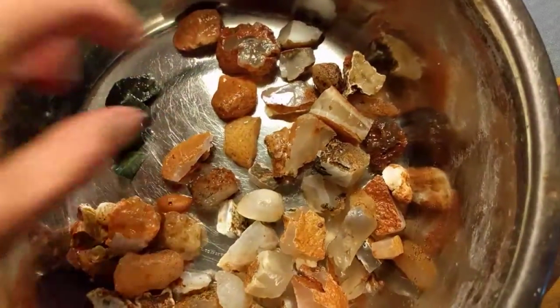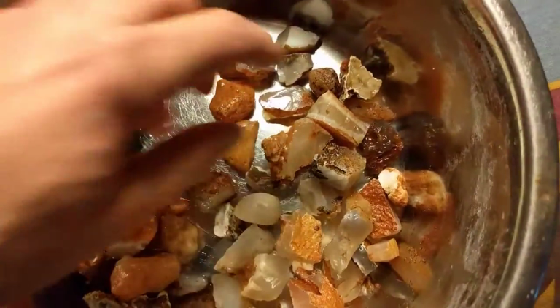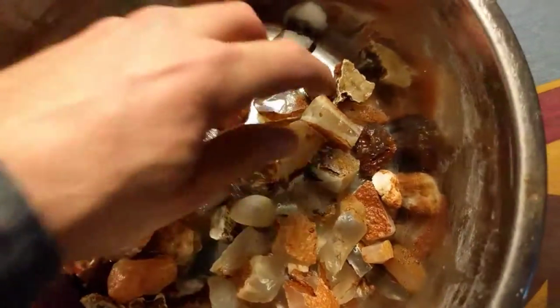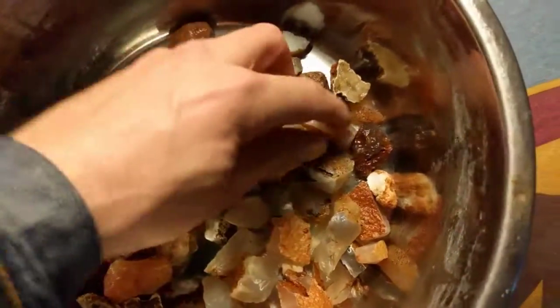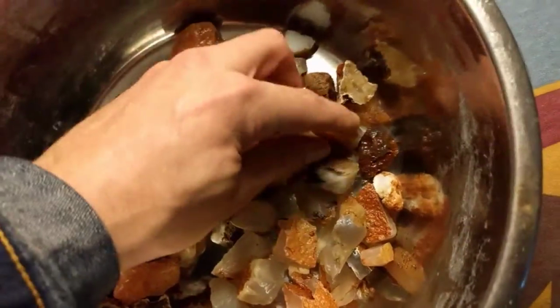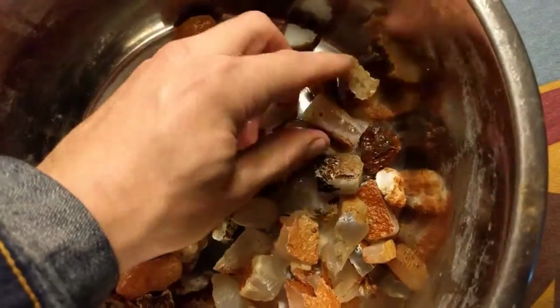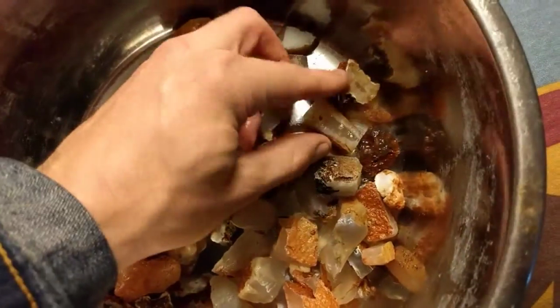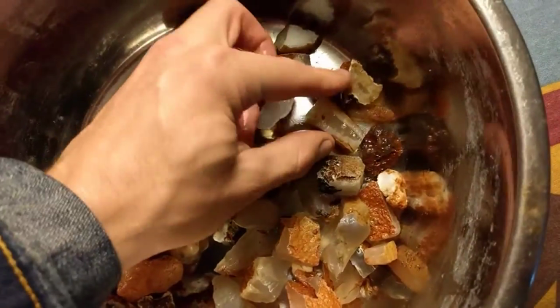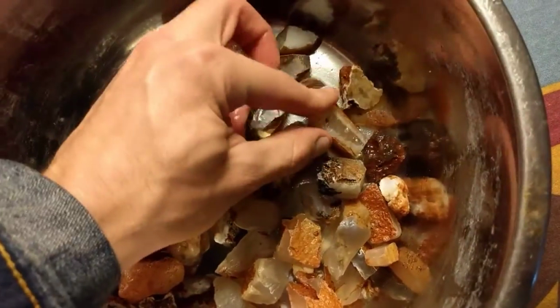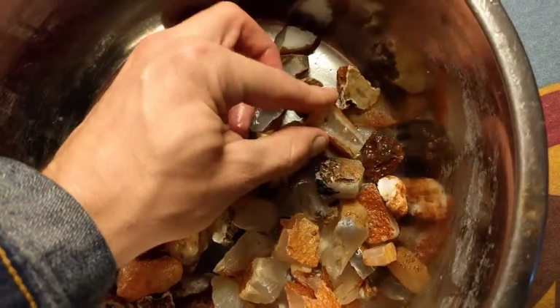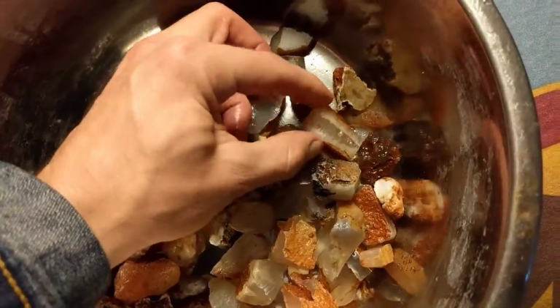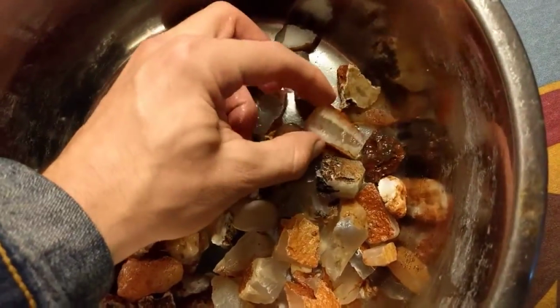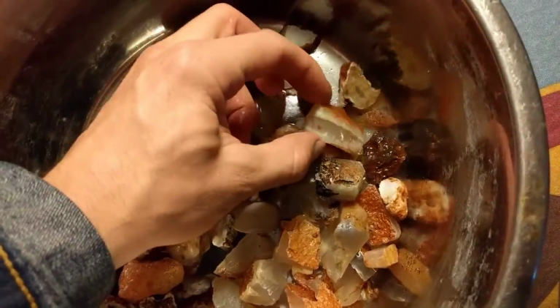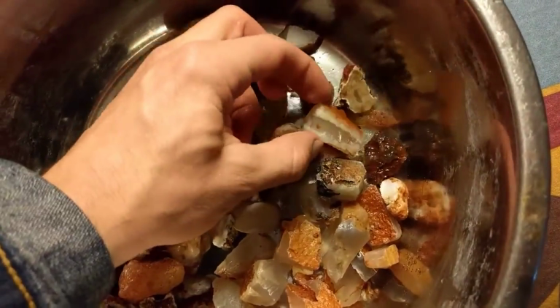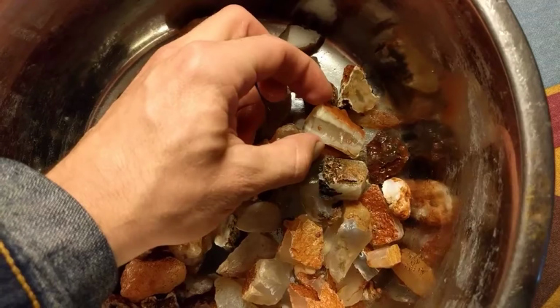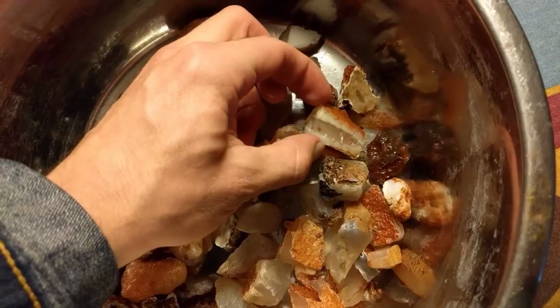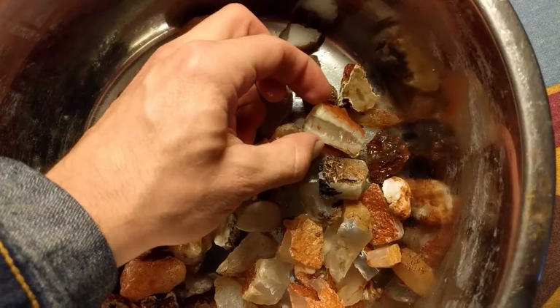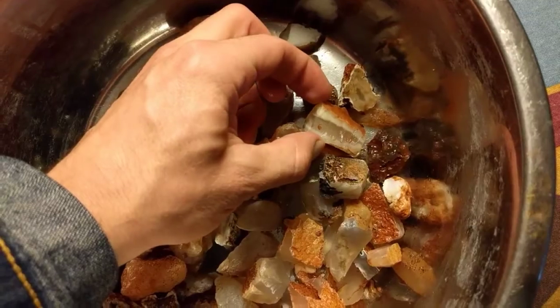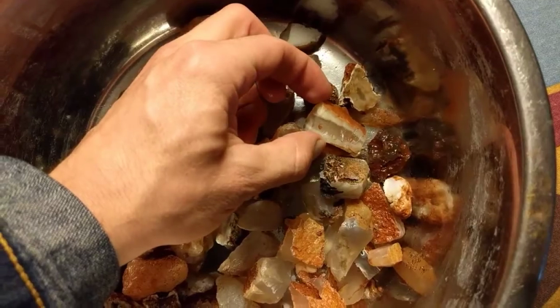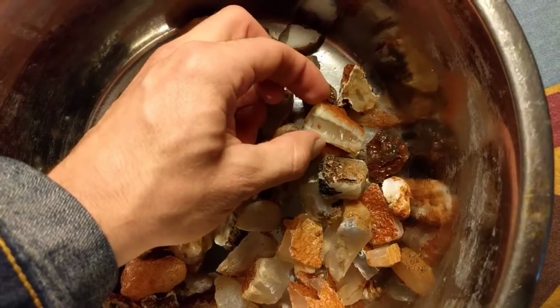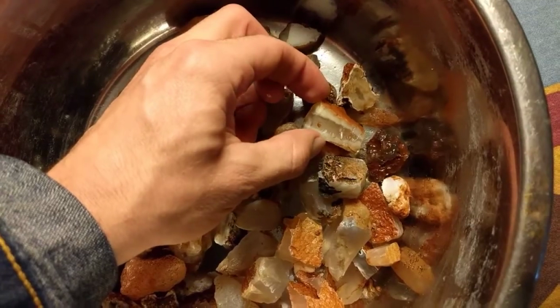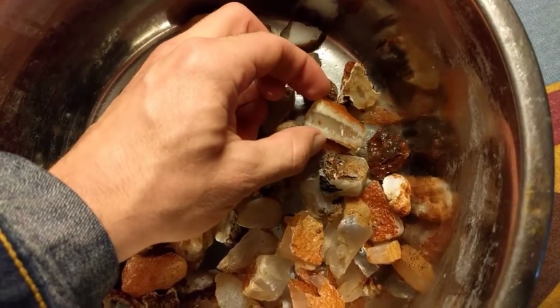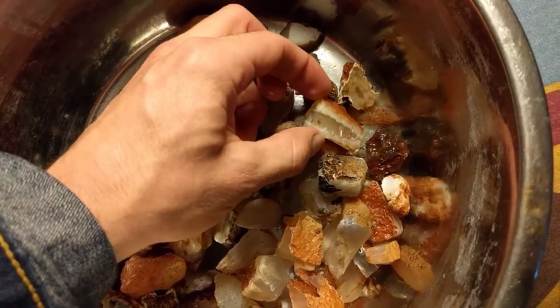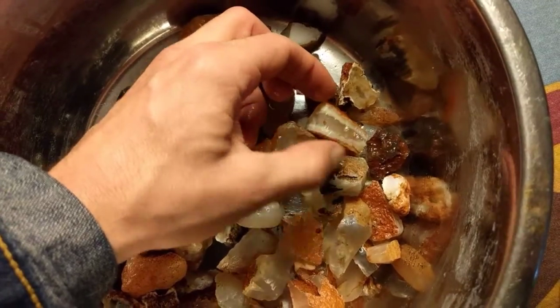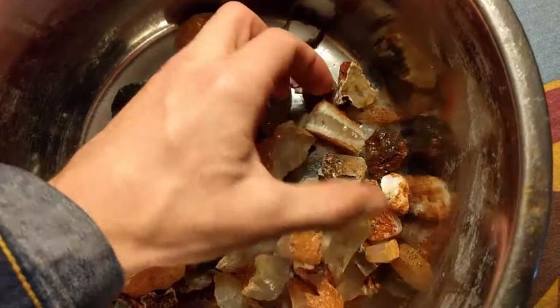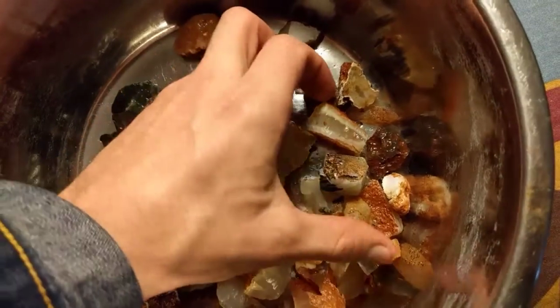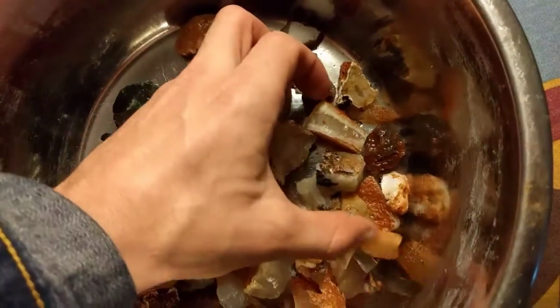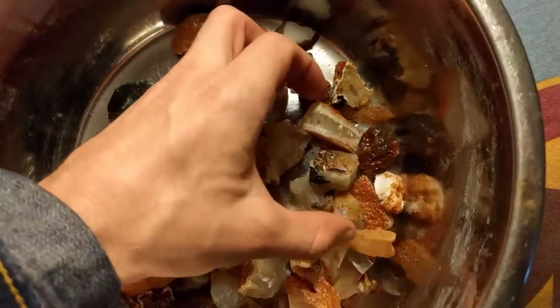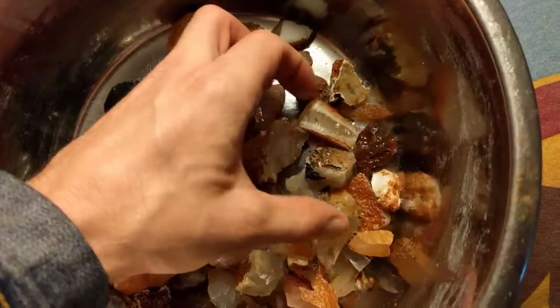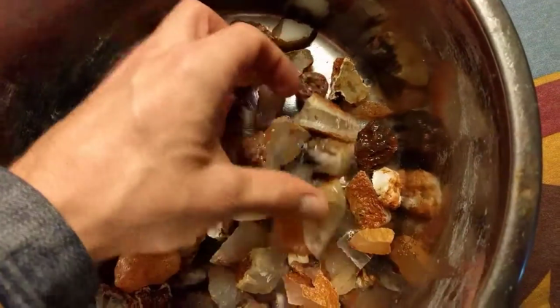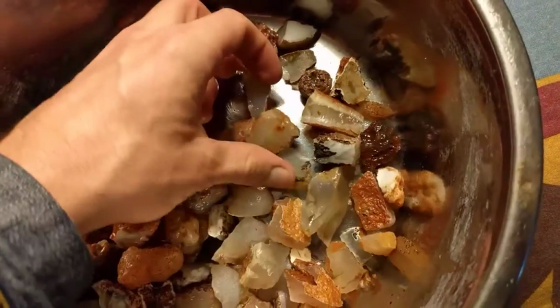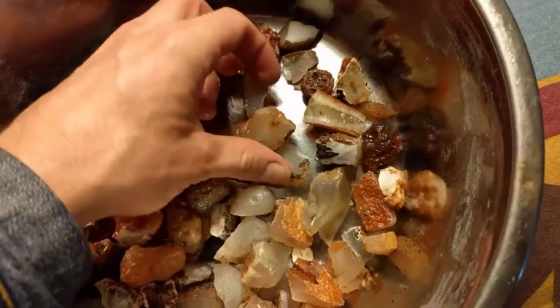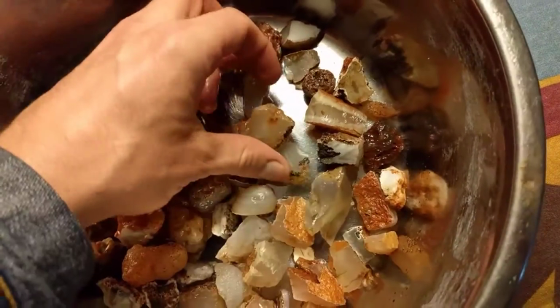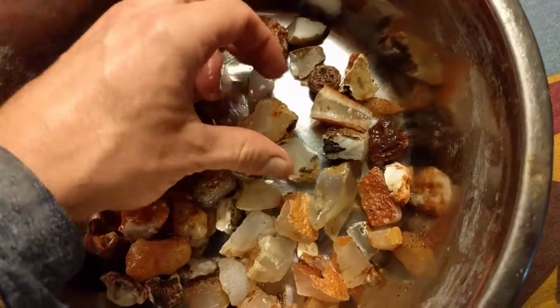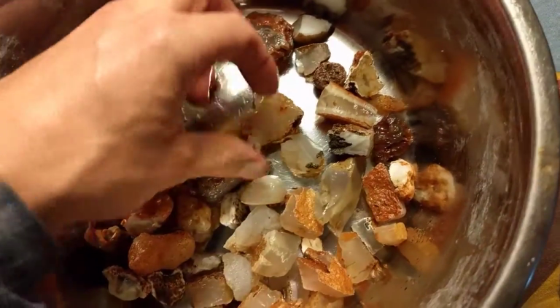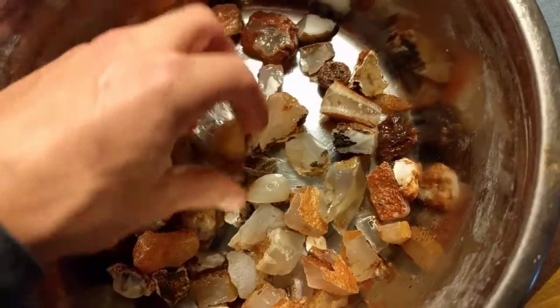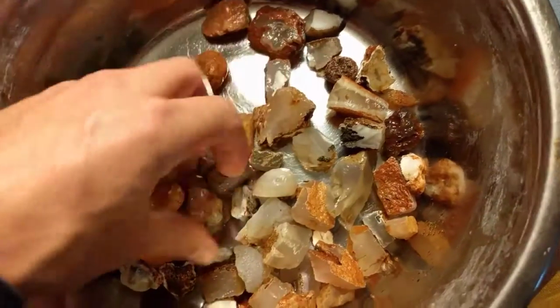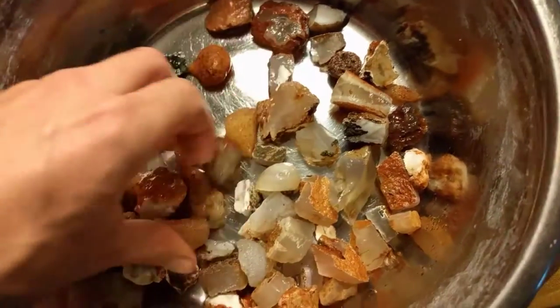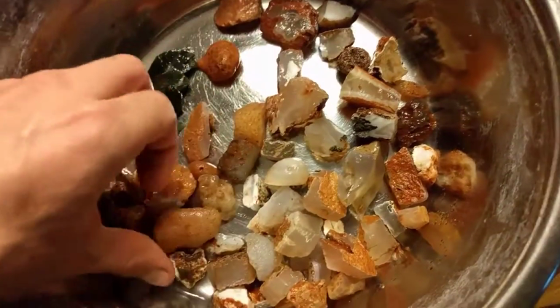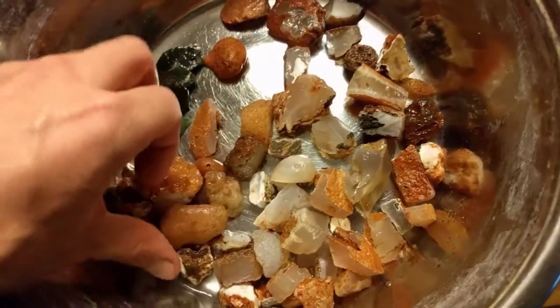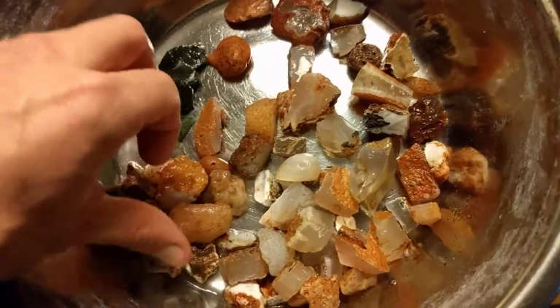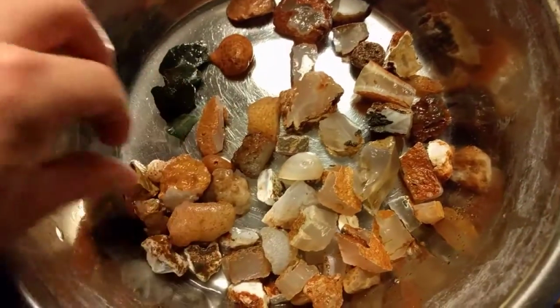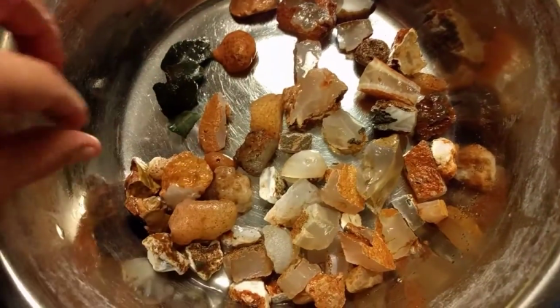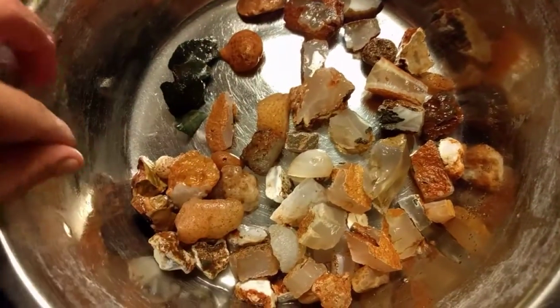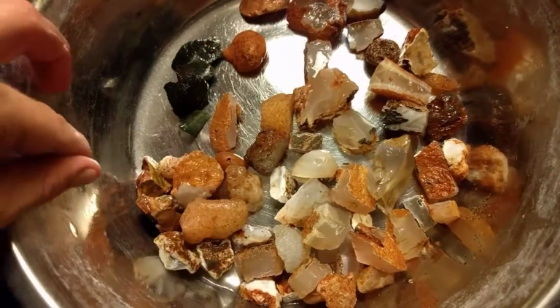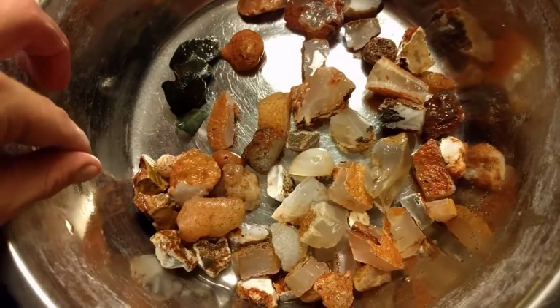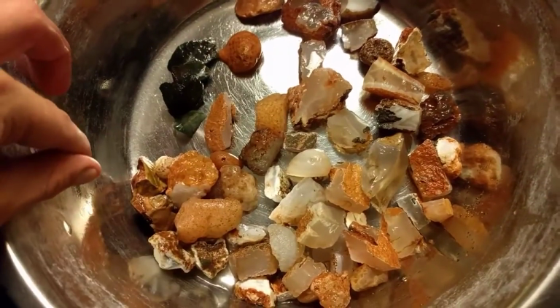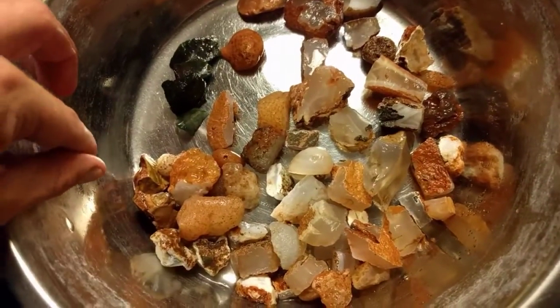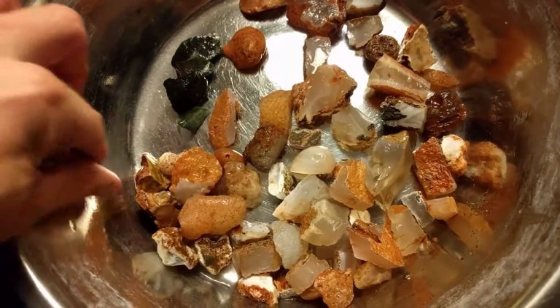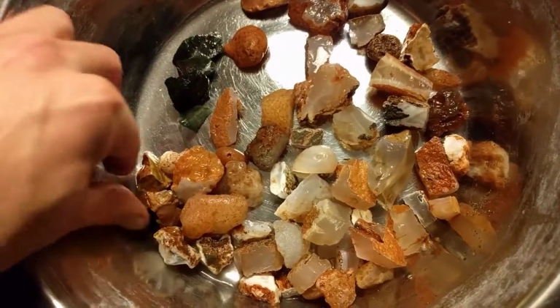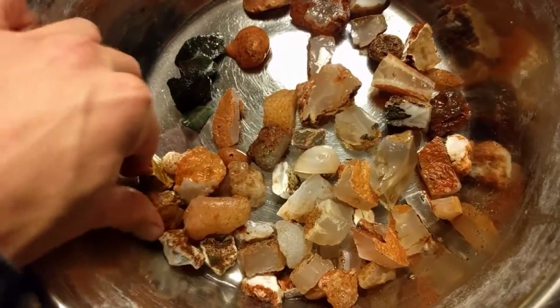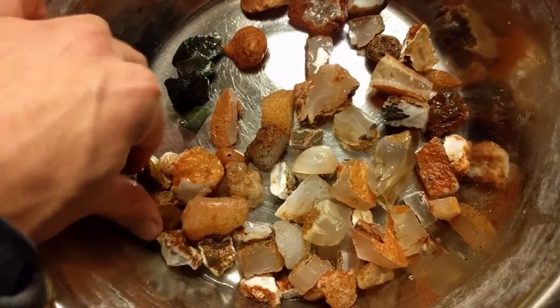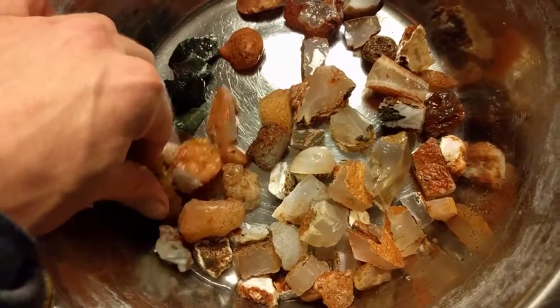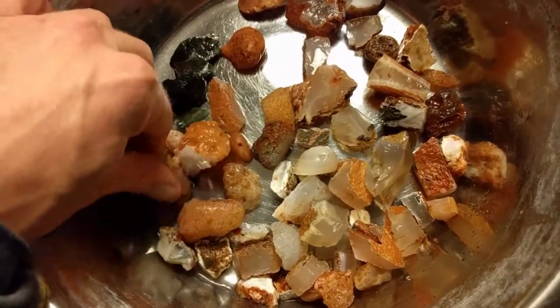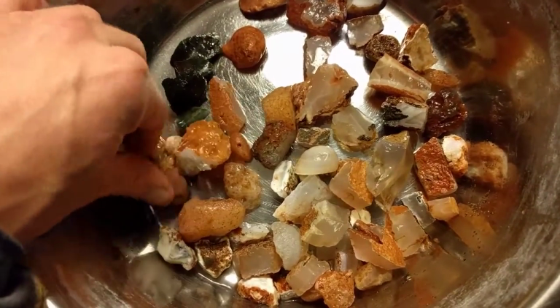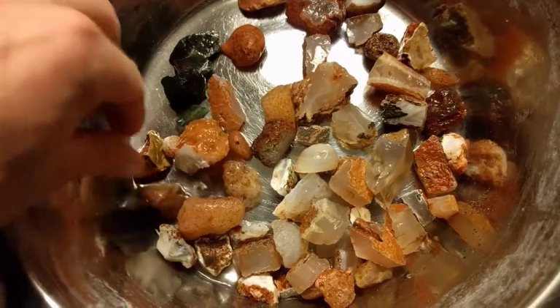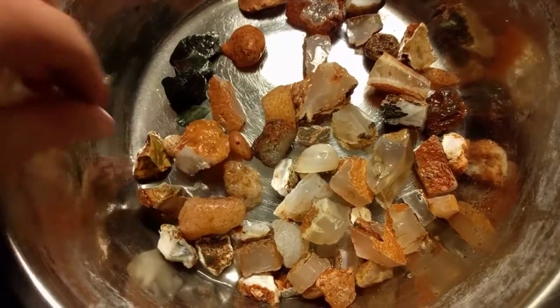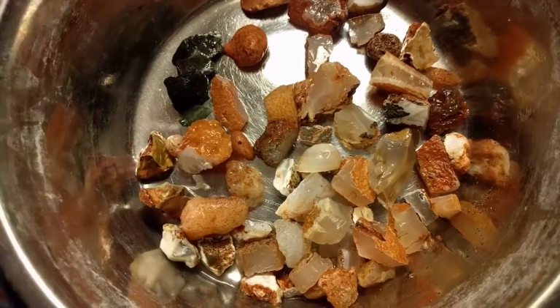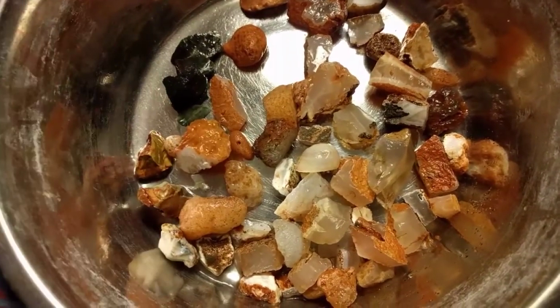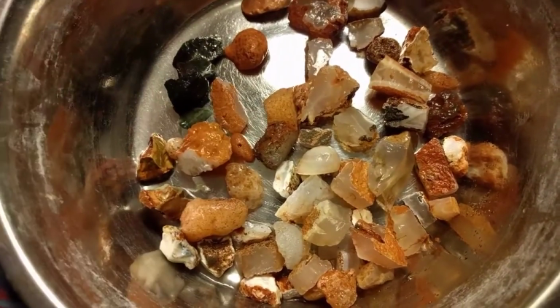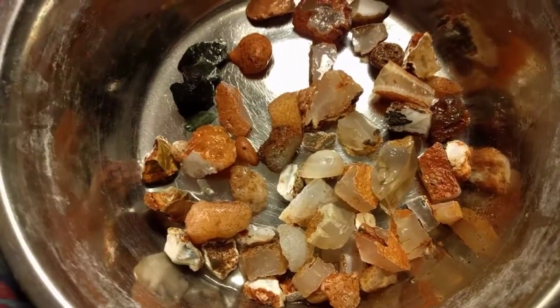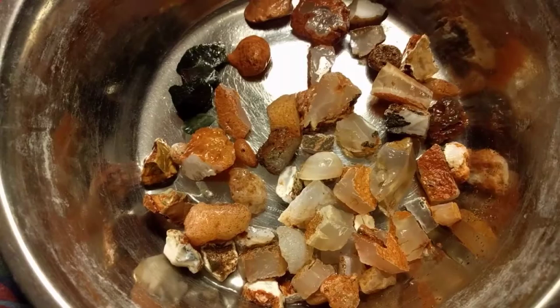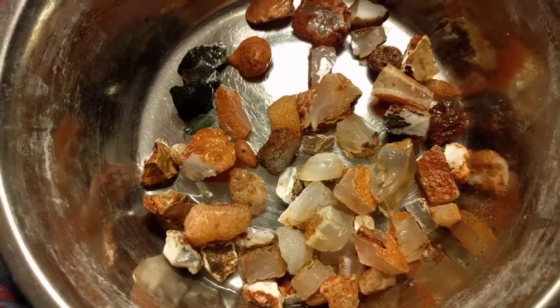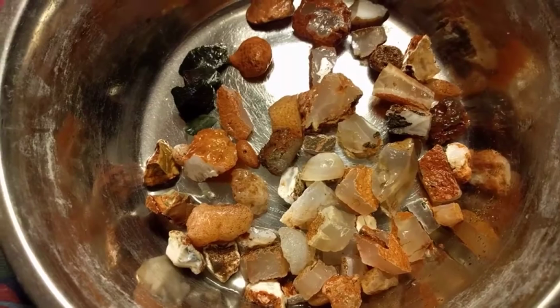Looks like we had one more piece that agatized. It was a good day.